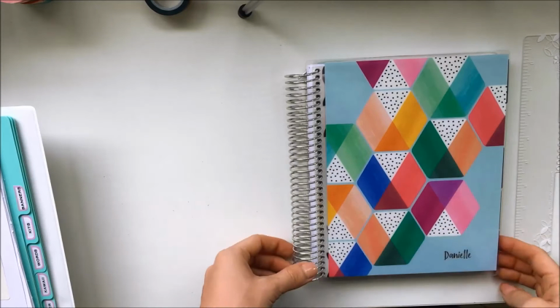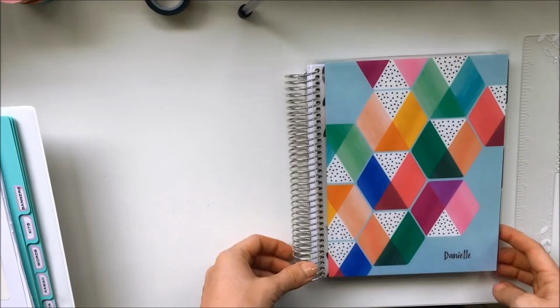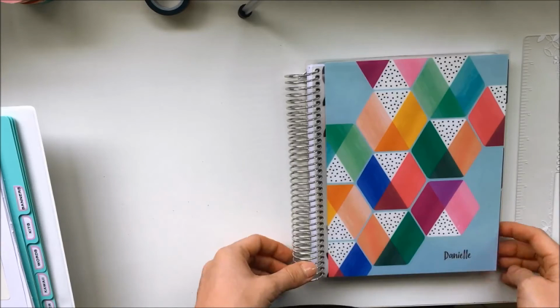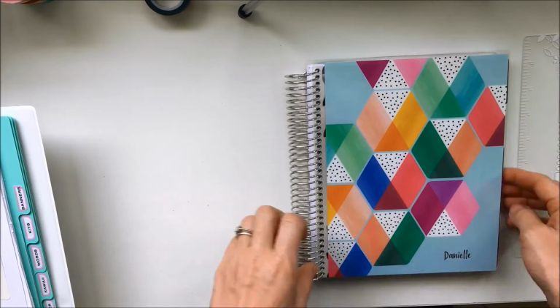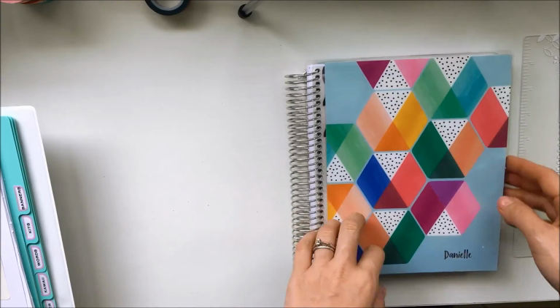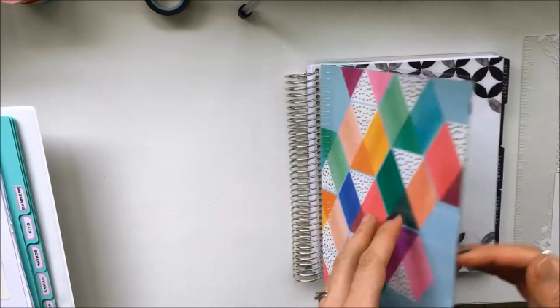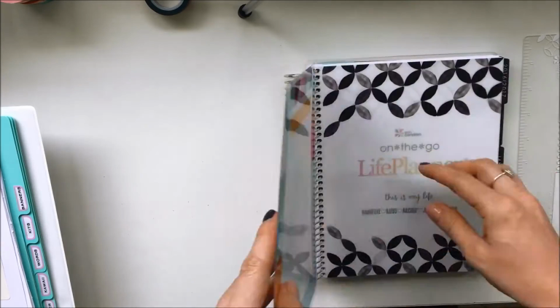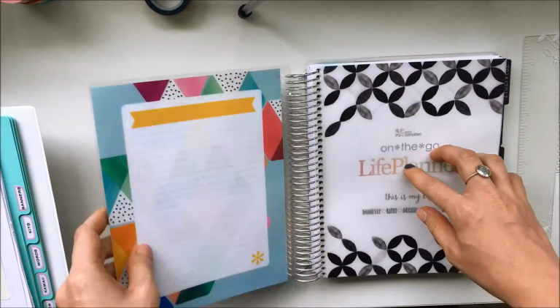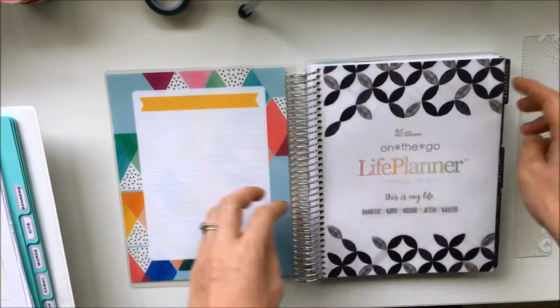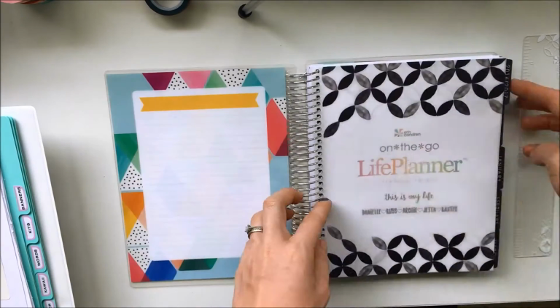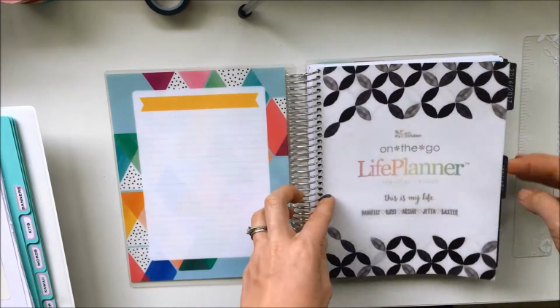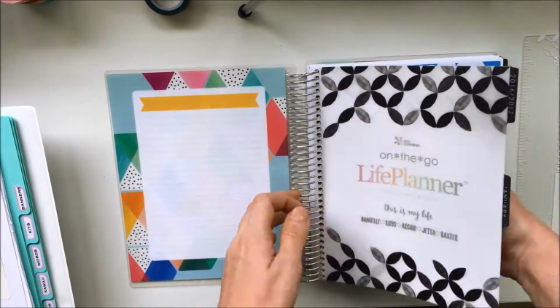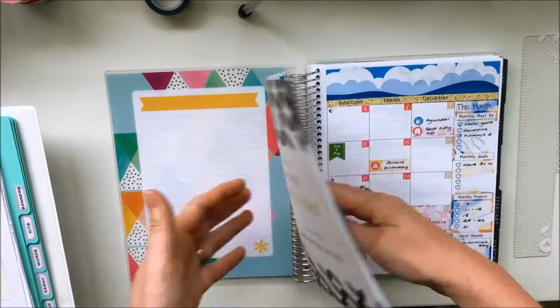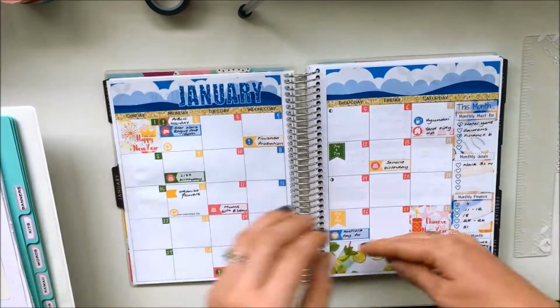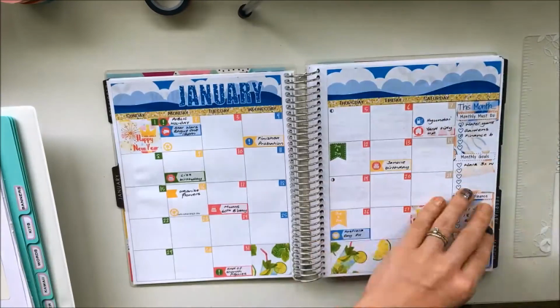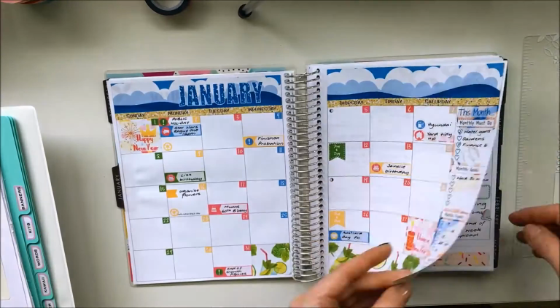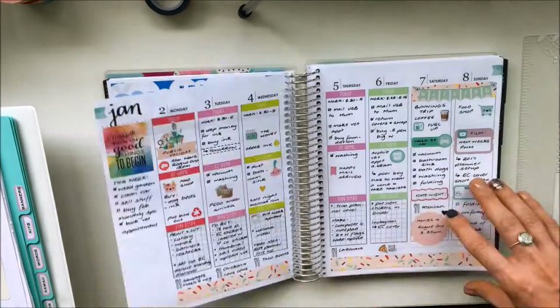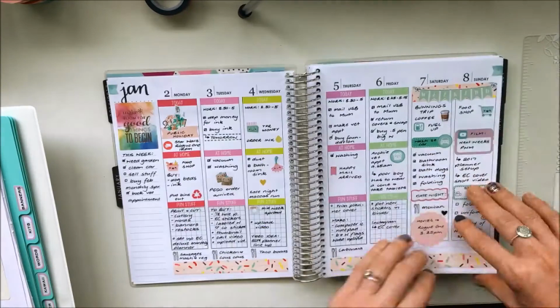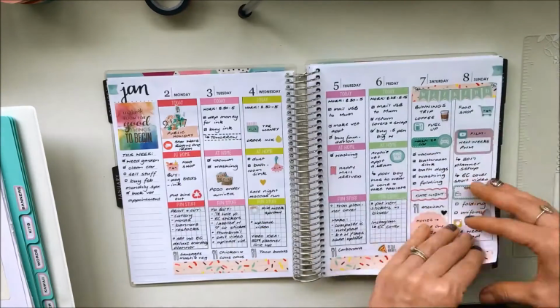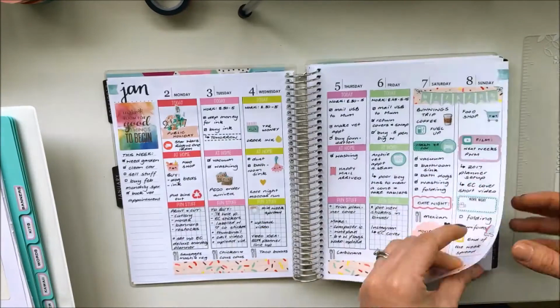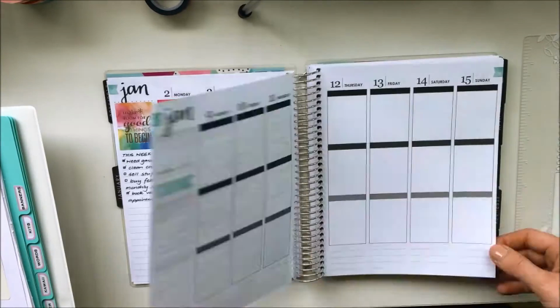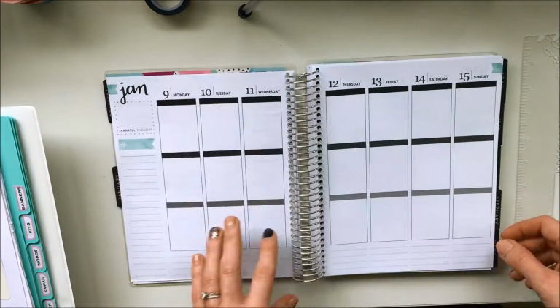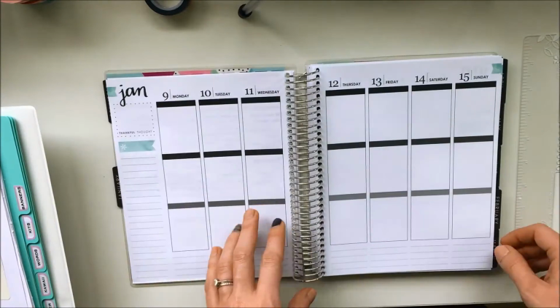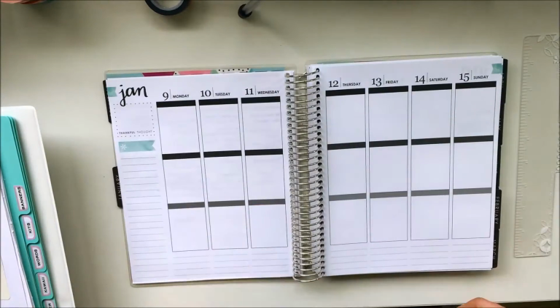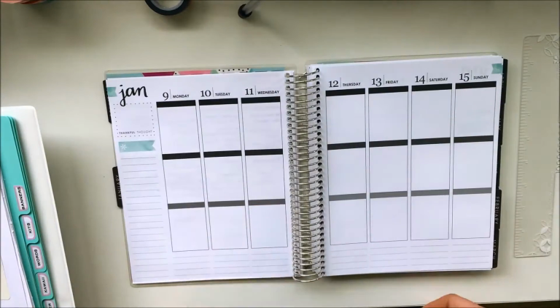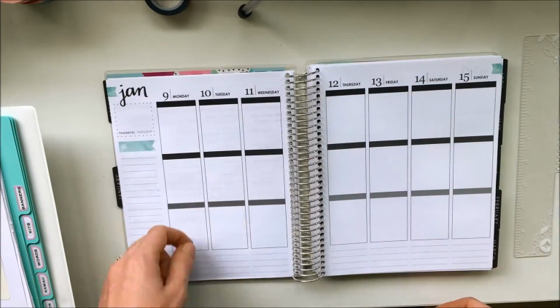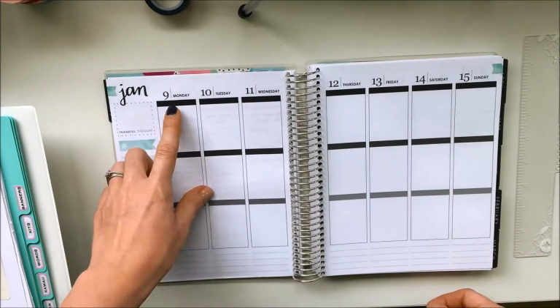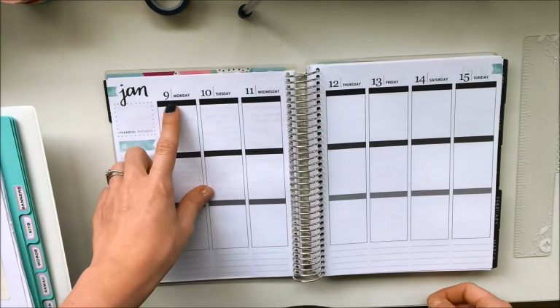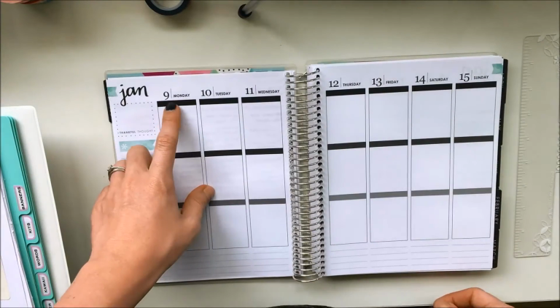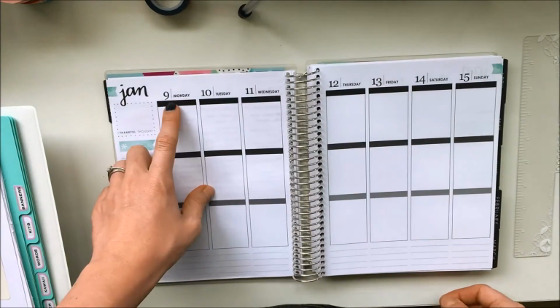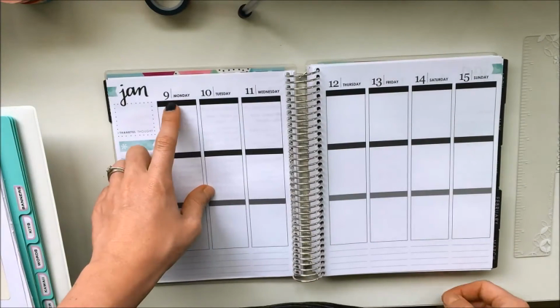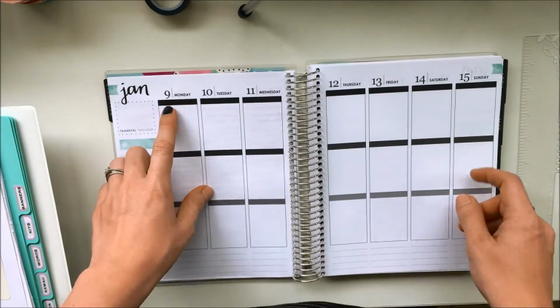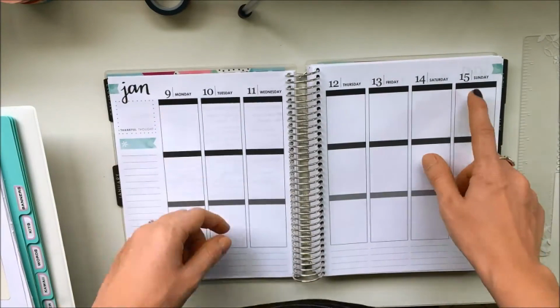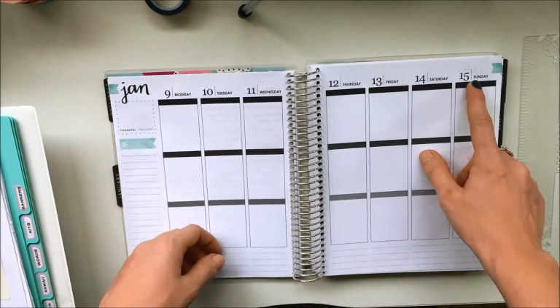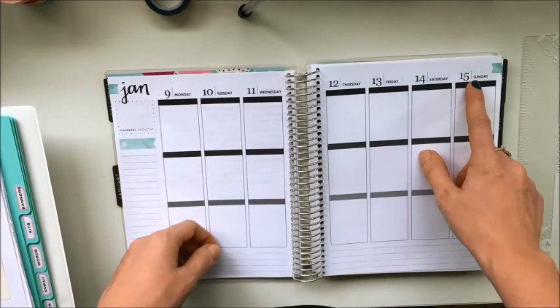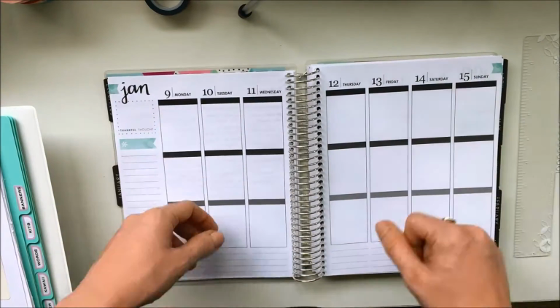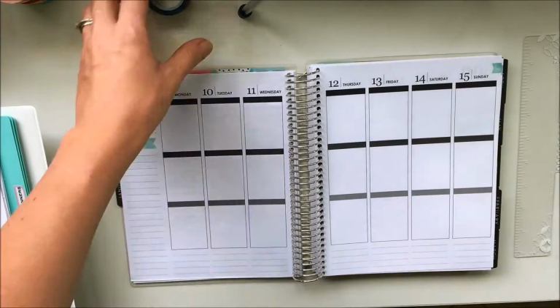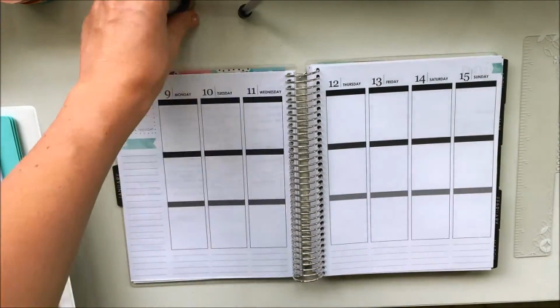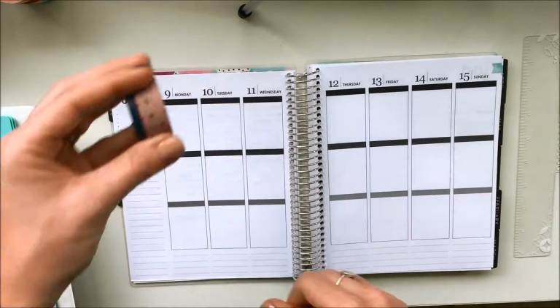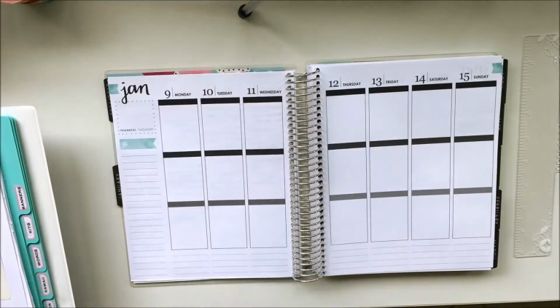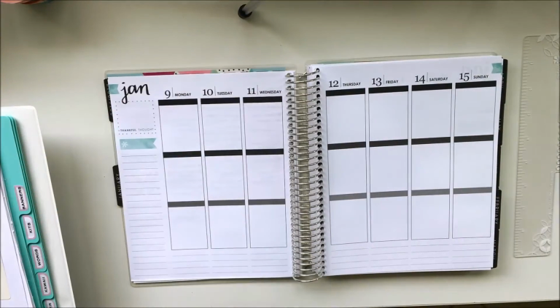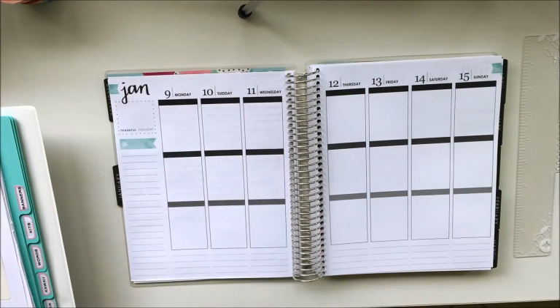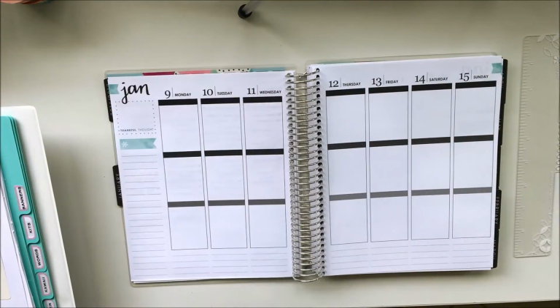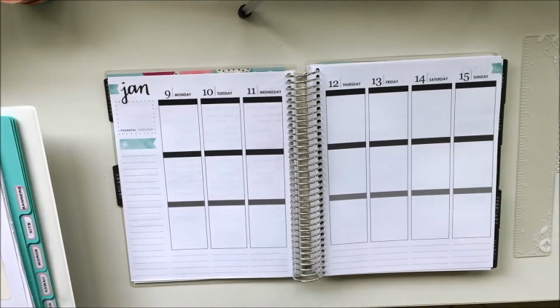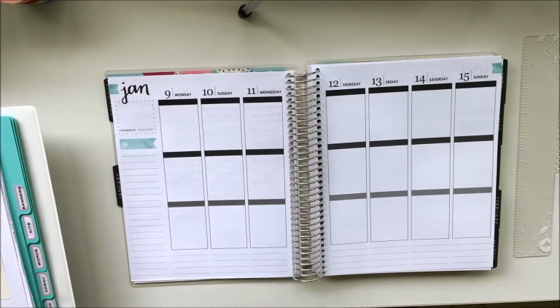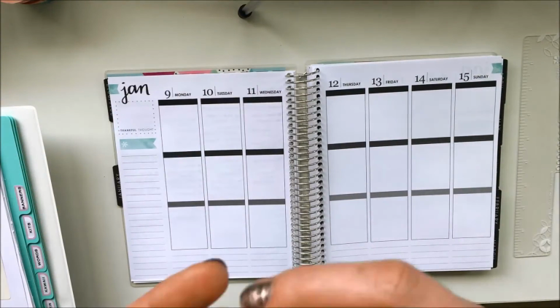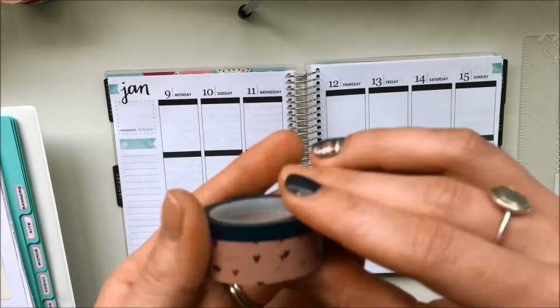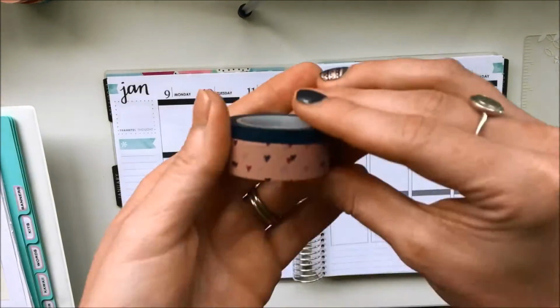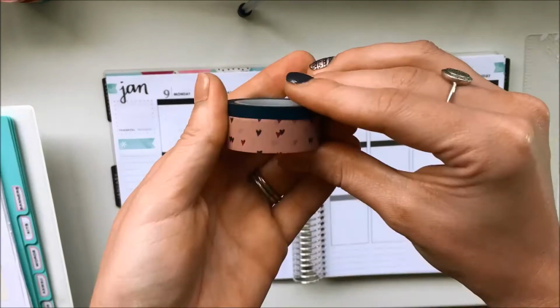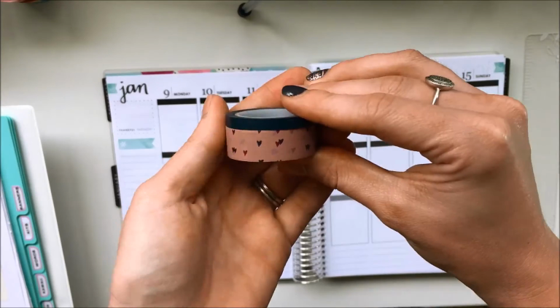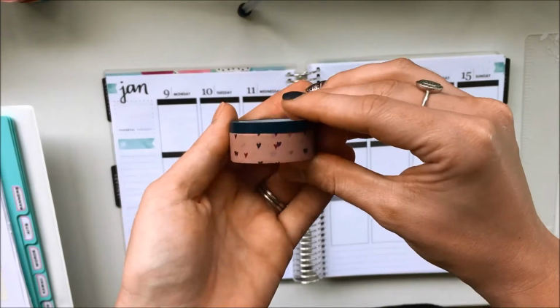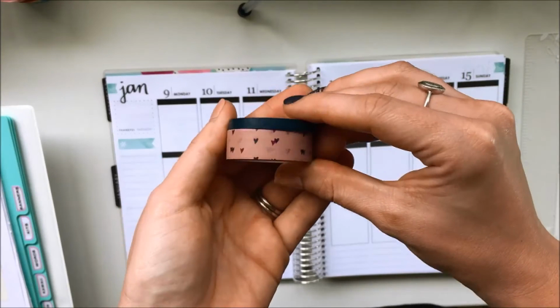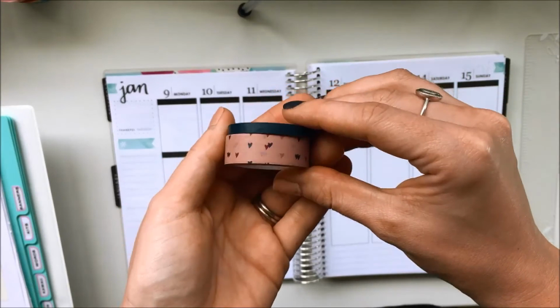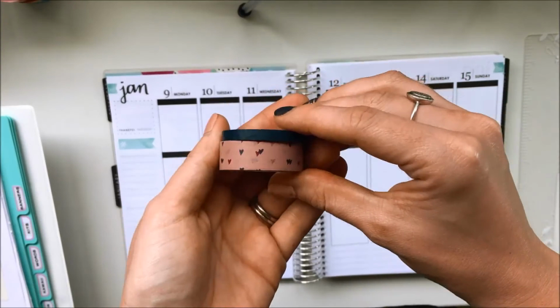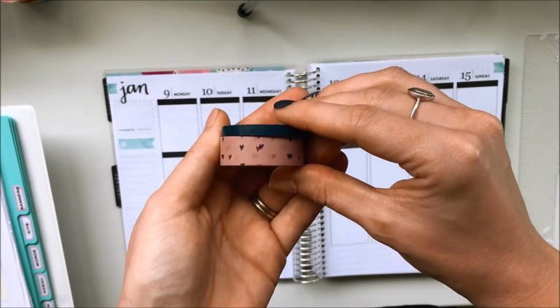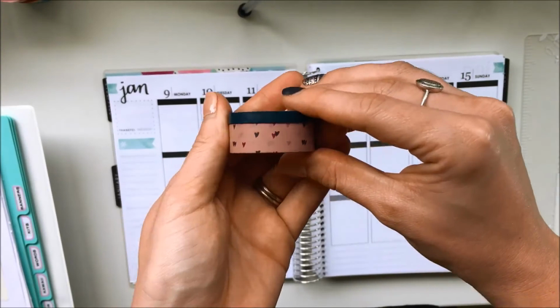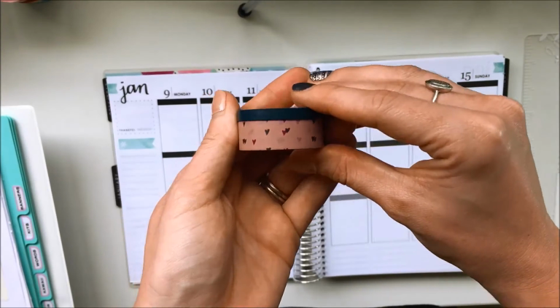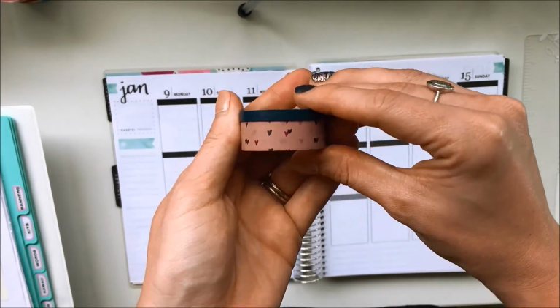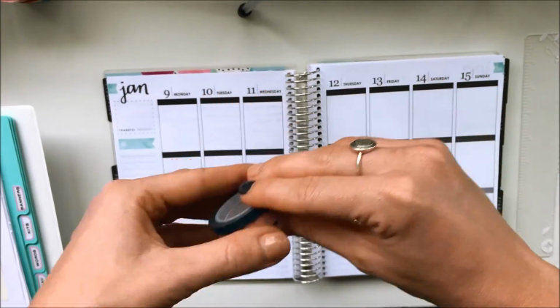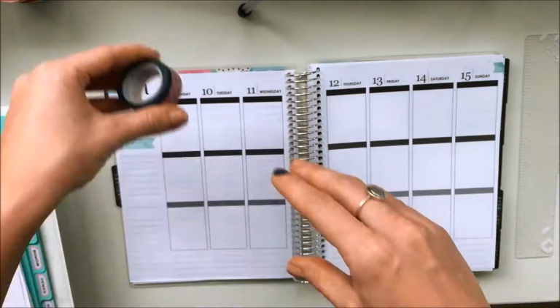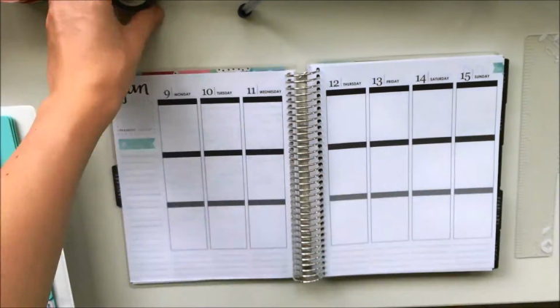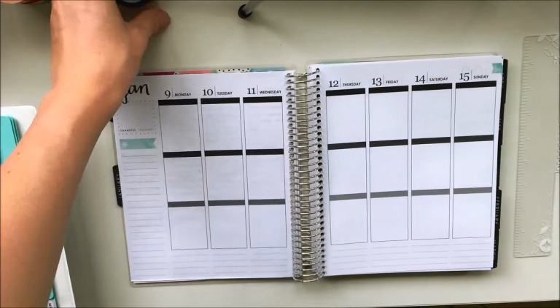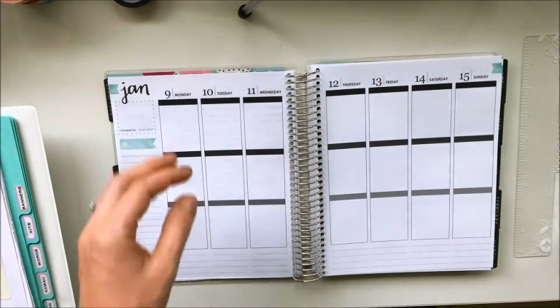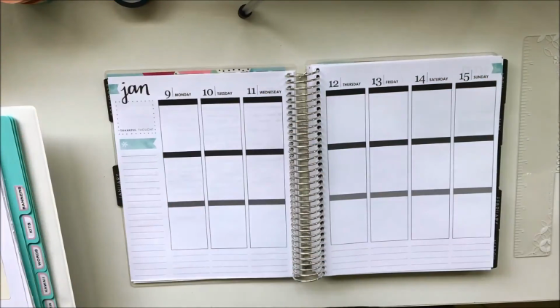Hey guys, it's Danielle. Welcome to my channel. Today I'm going to be planning from the 9th to the 15th of January in my Erin Condren Life Planner.